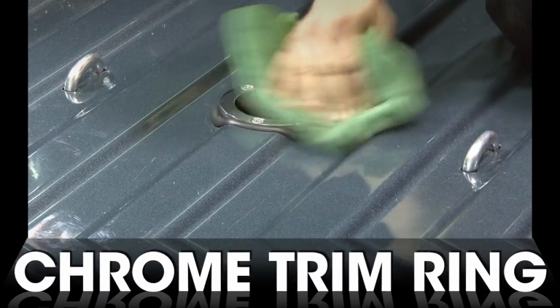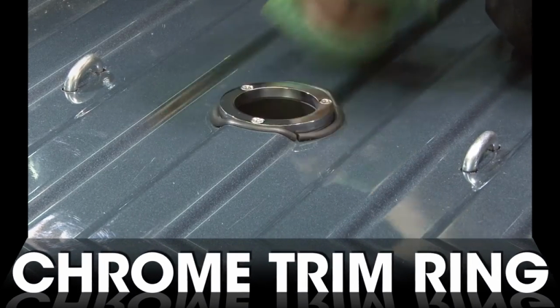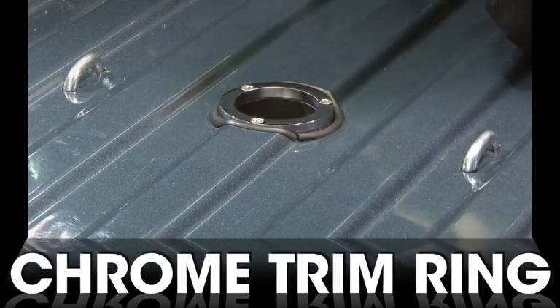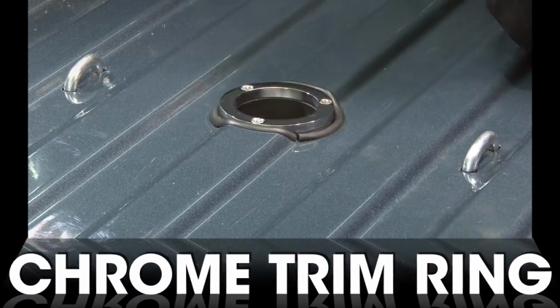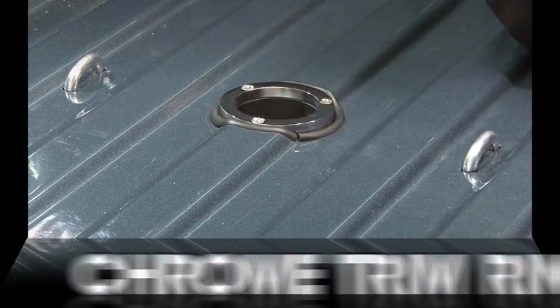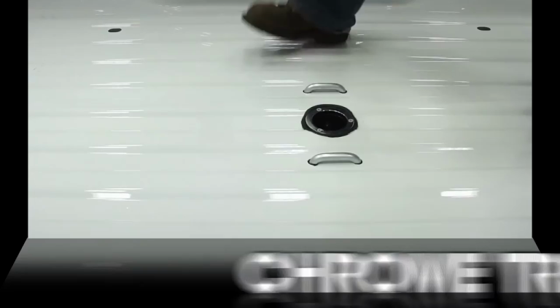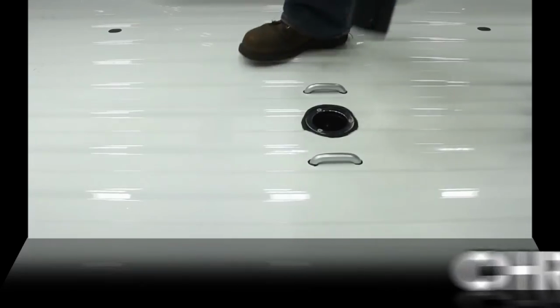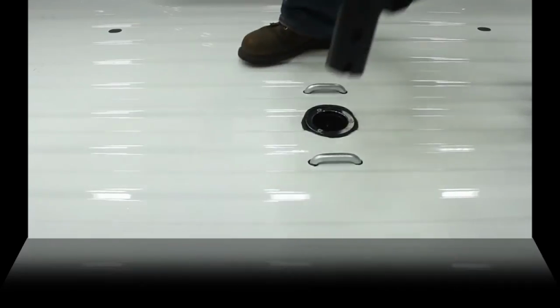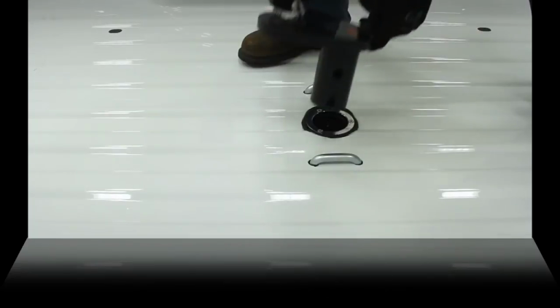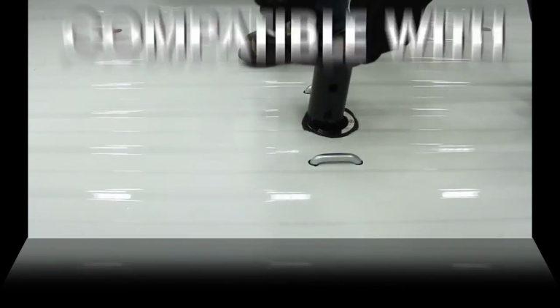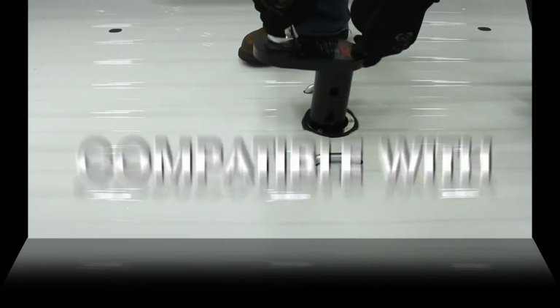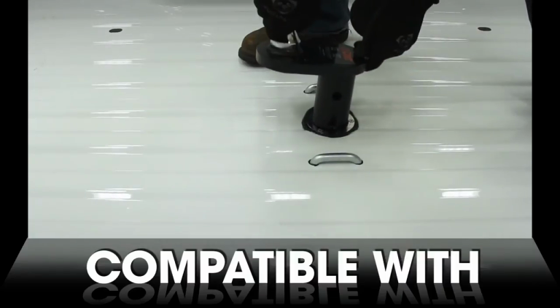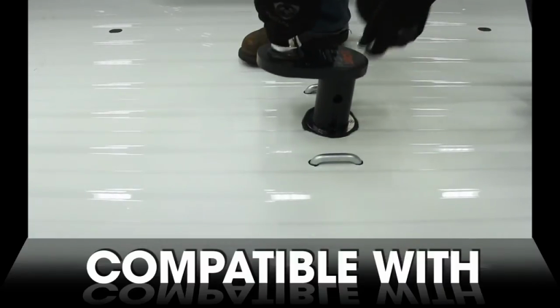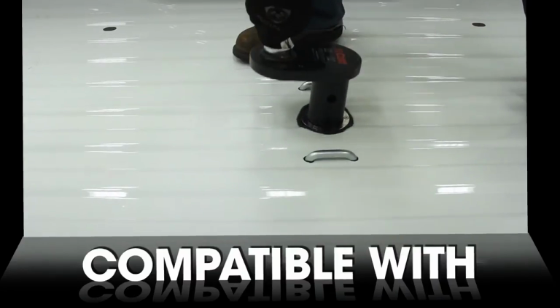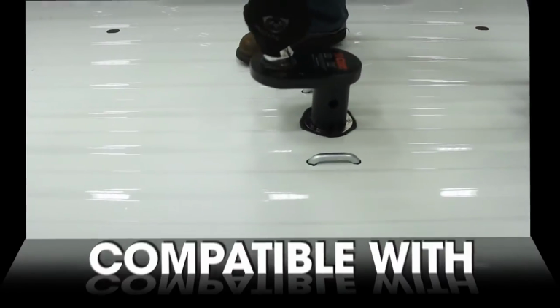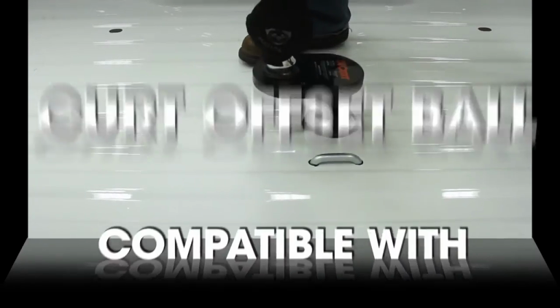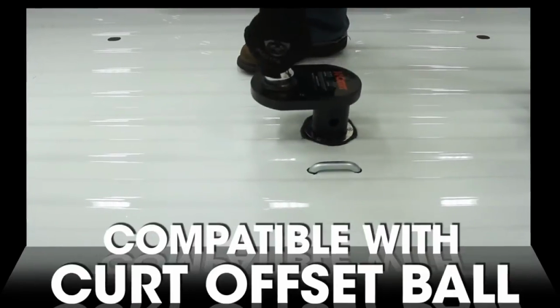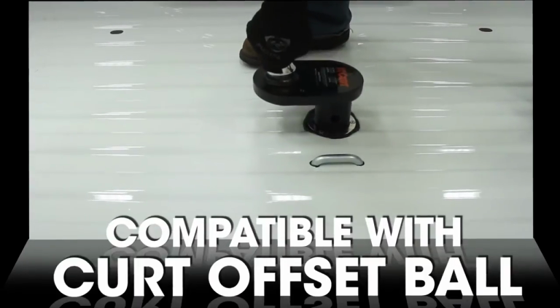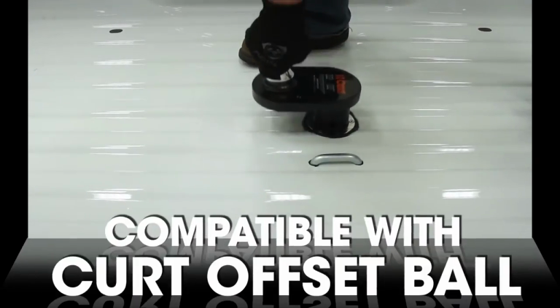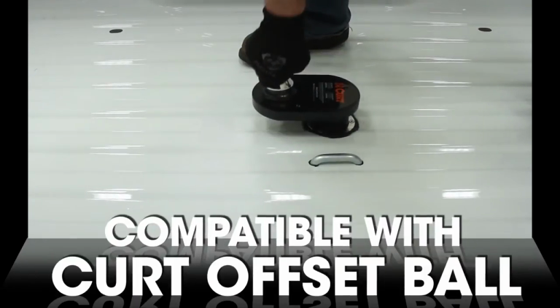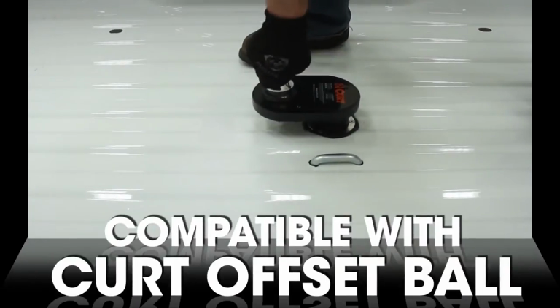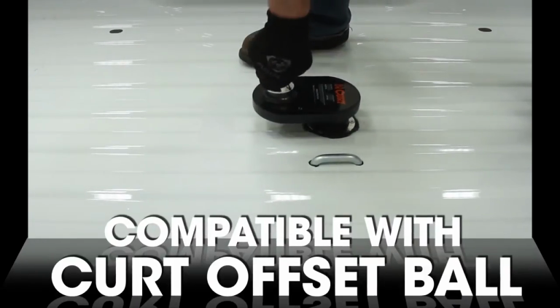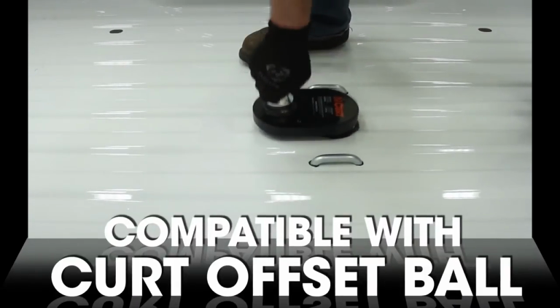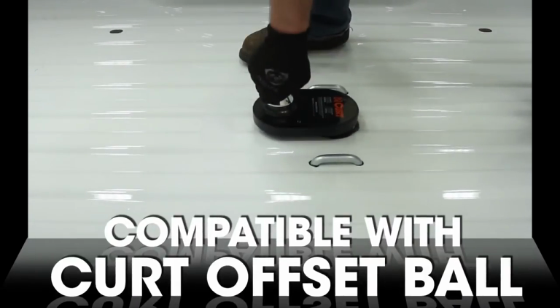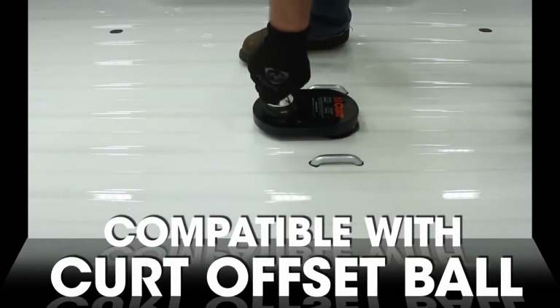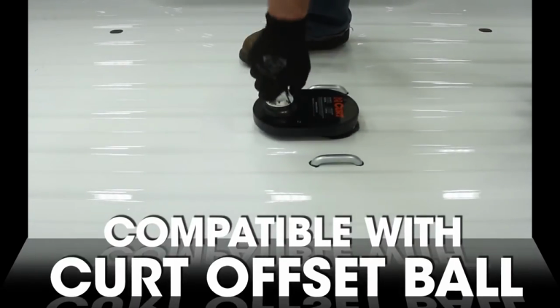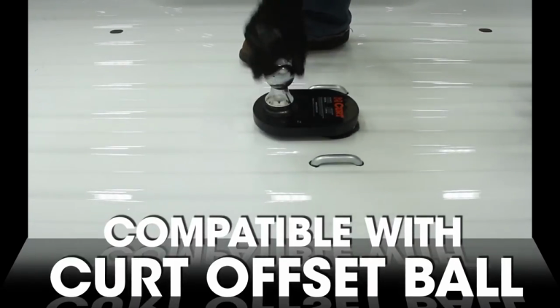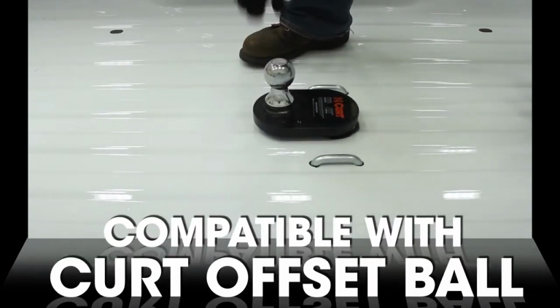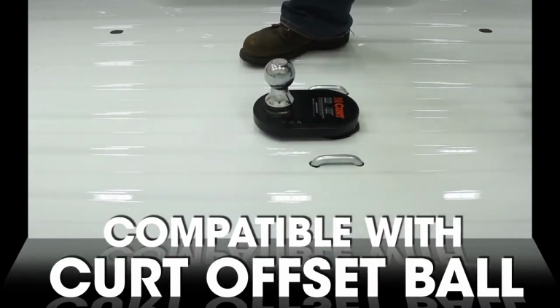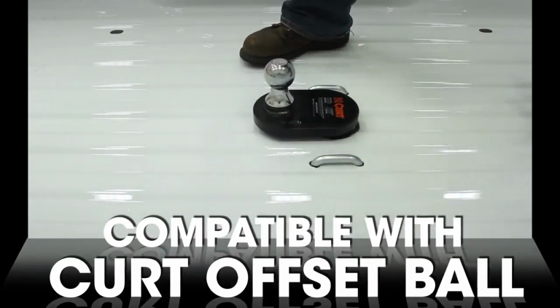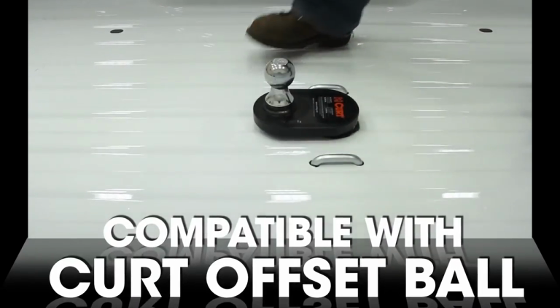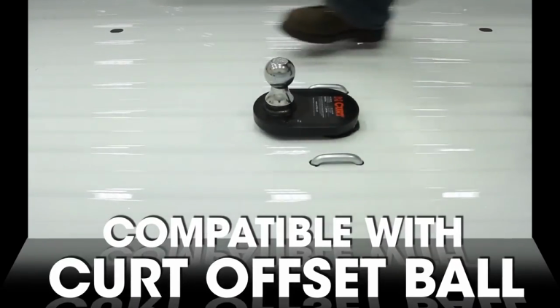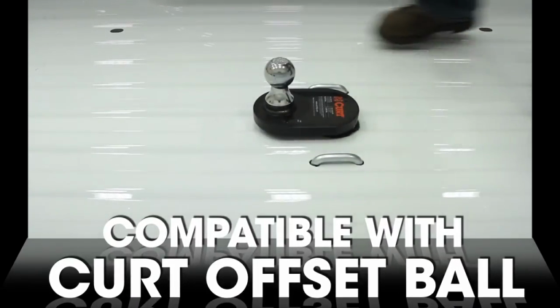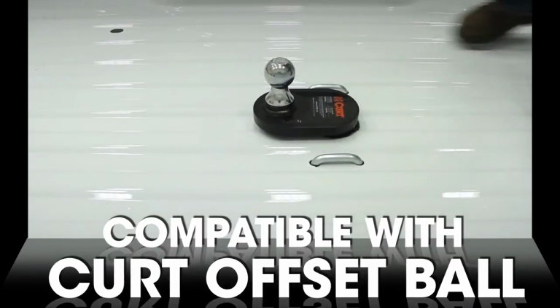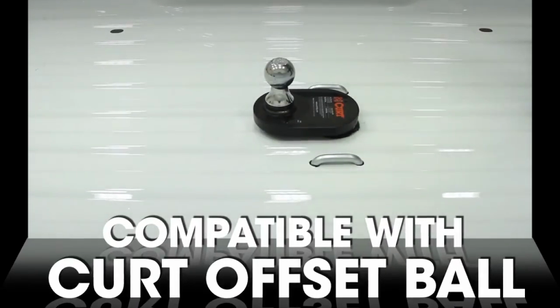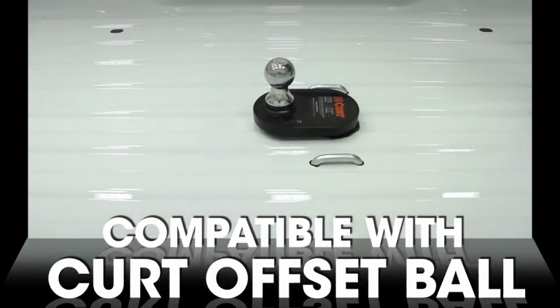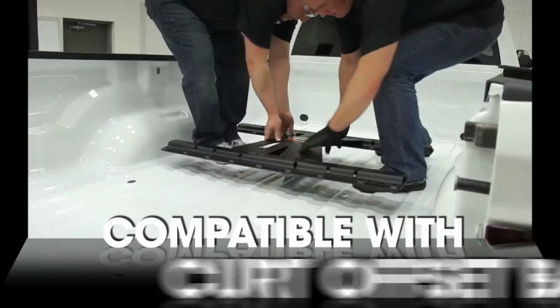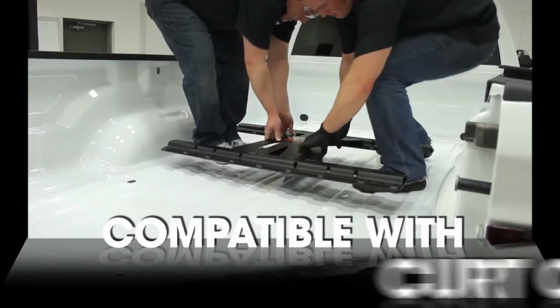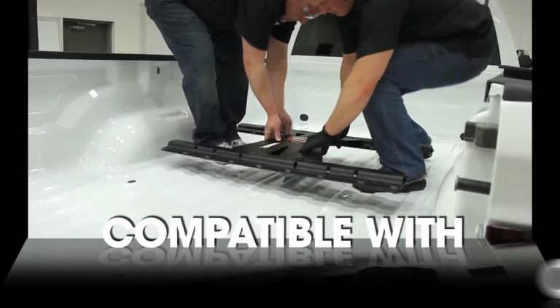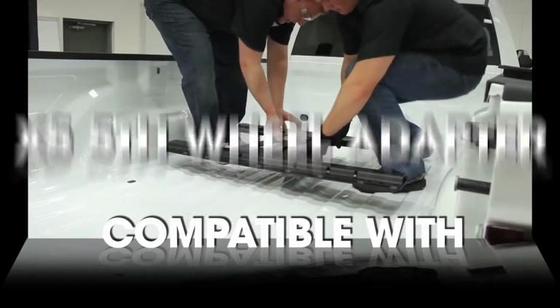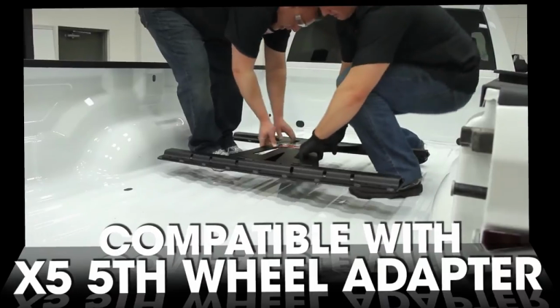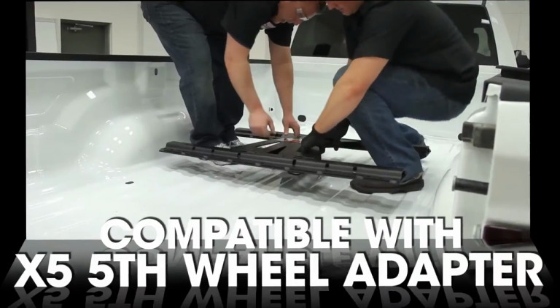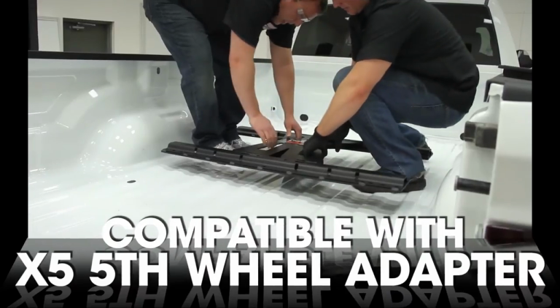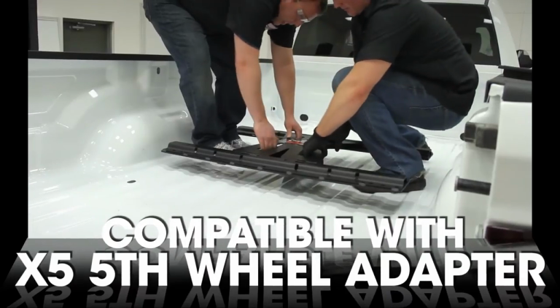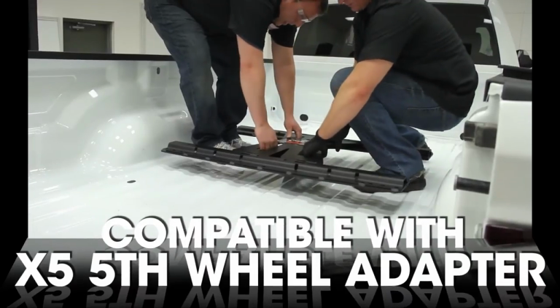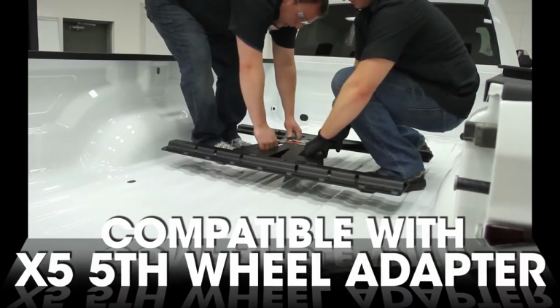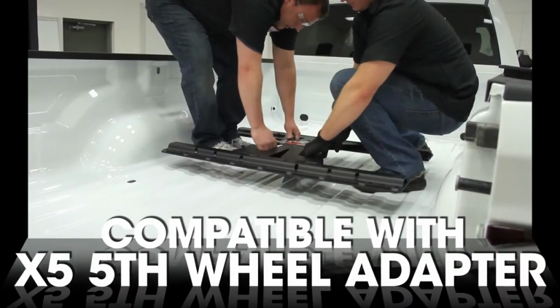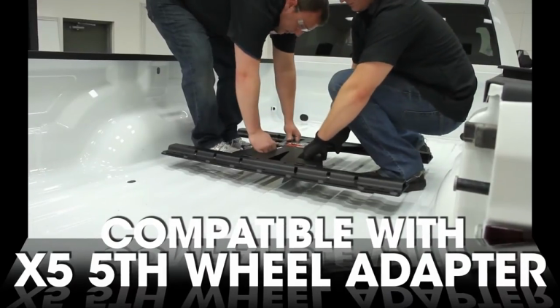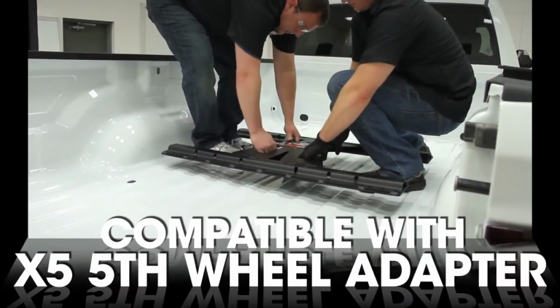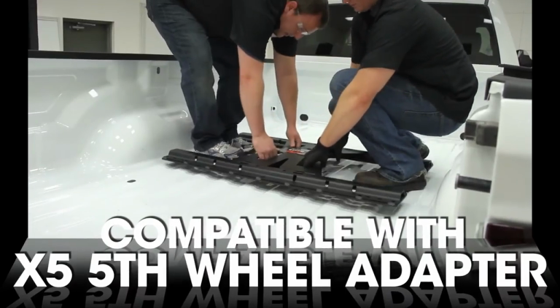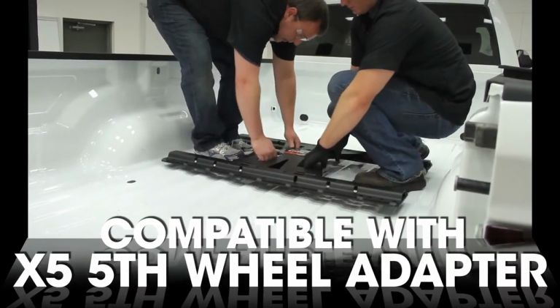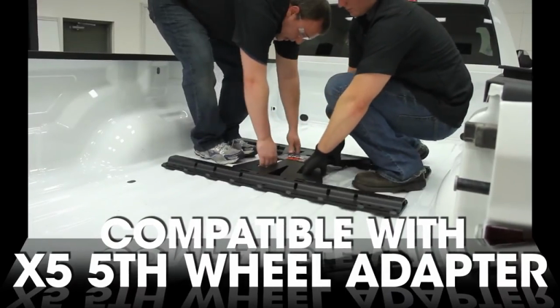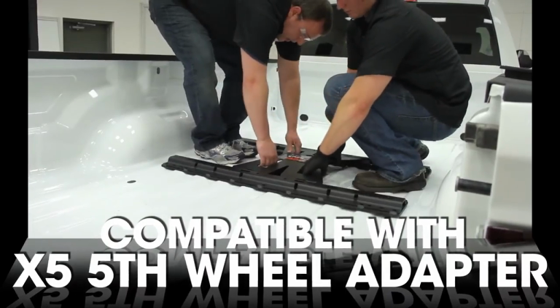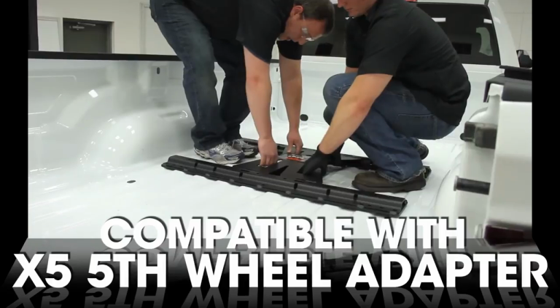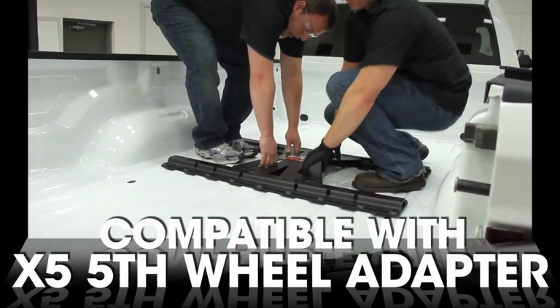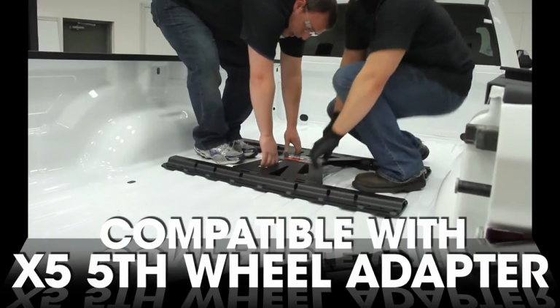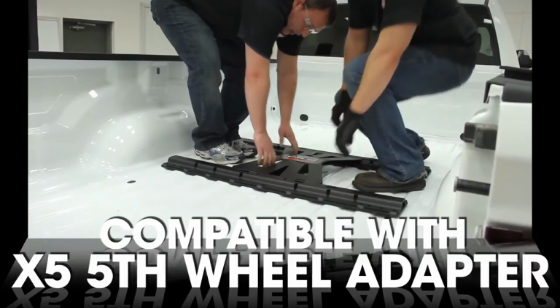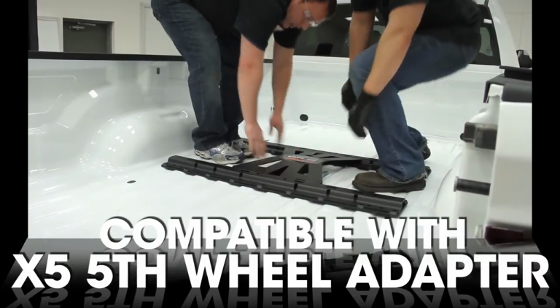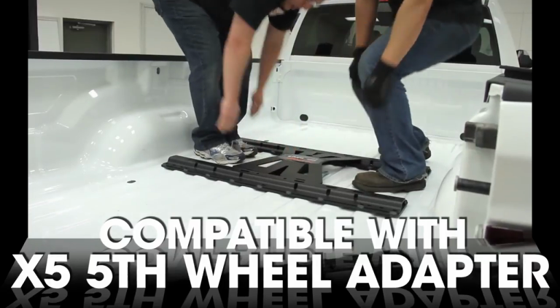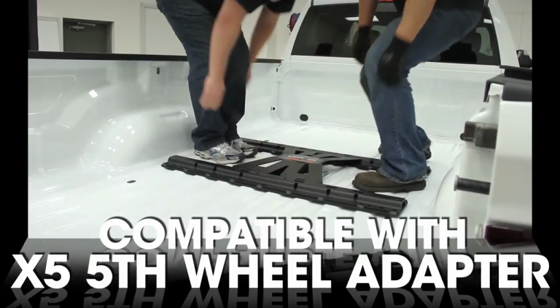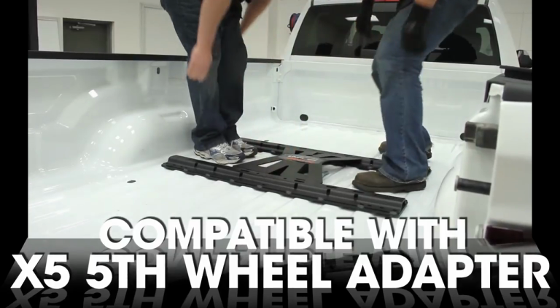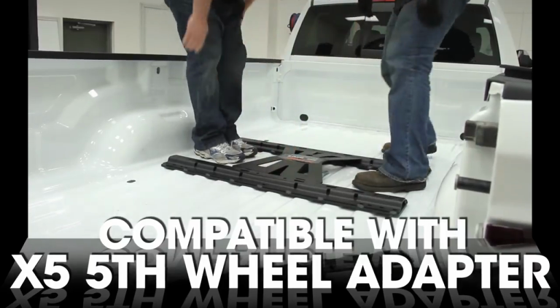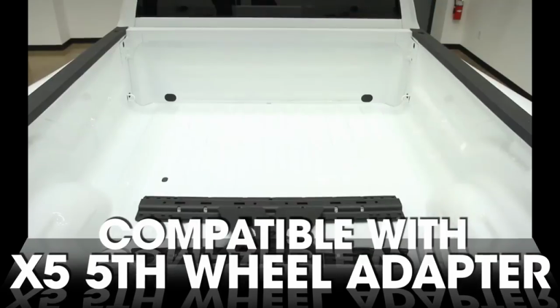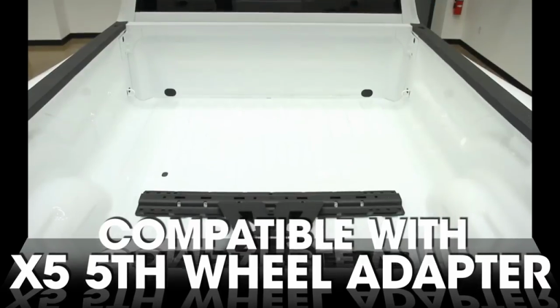Need extra cab clearance? The Curt Double Lock is compatible with the Curt Offset Ball, and adds the ability to tow a fifth wheel trailer with the Curt X5 fifth wheel adapter.